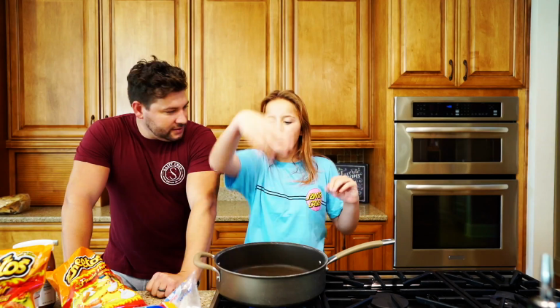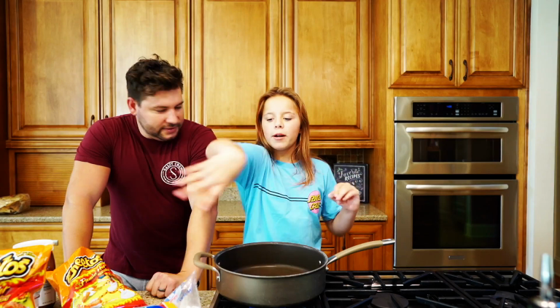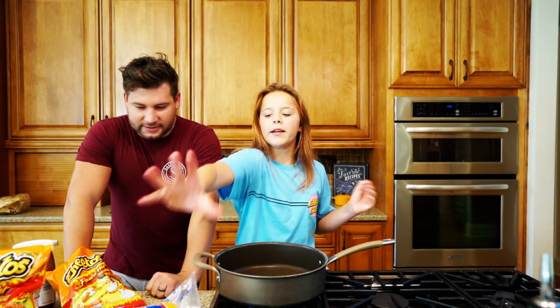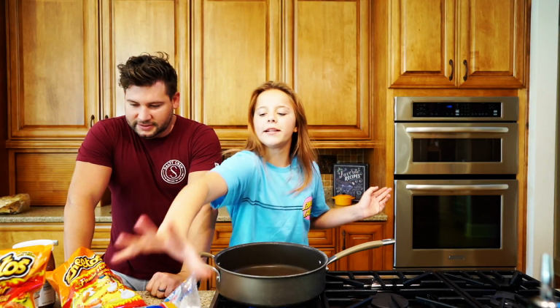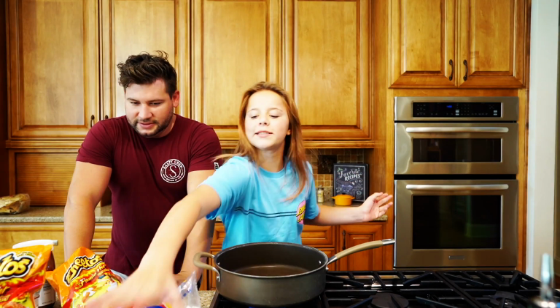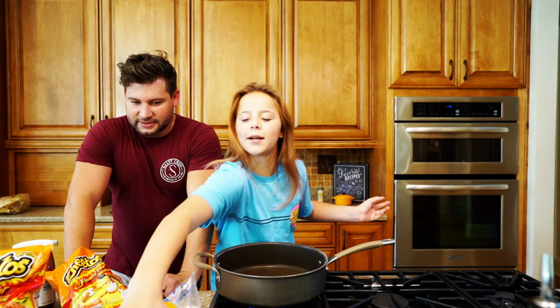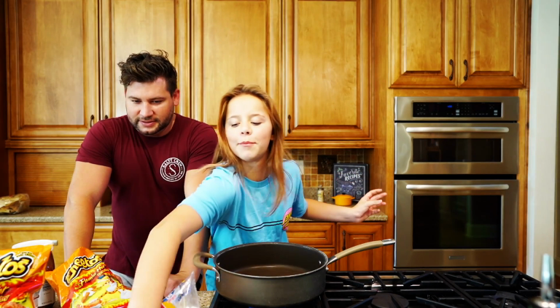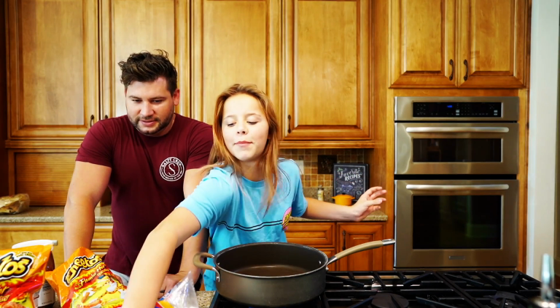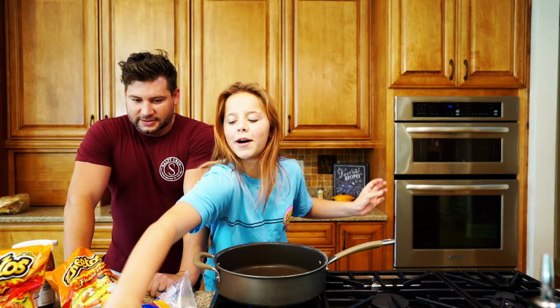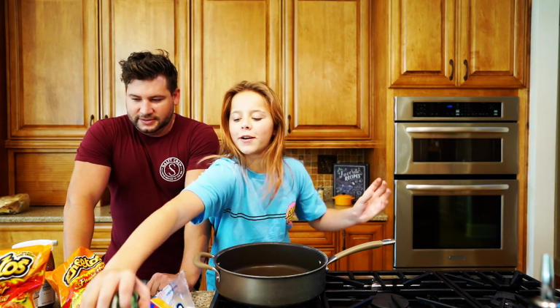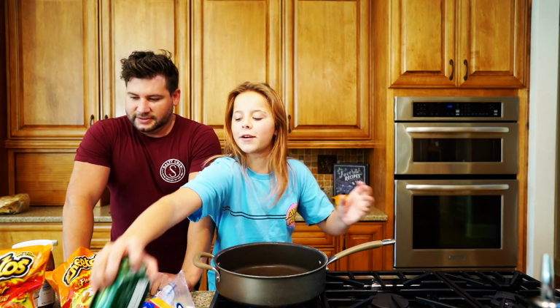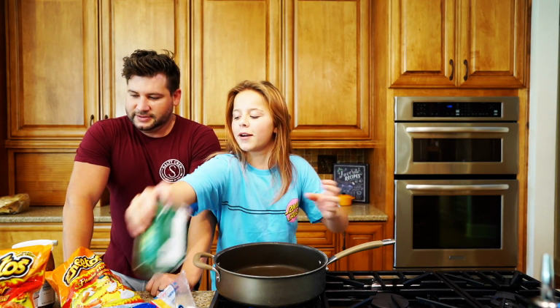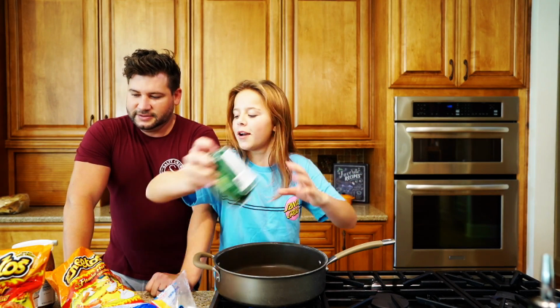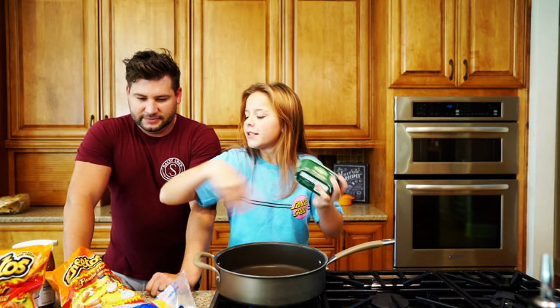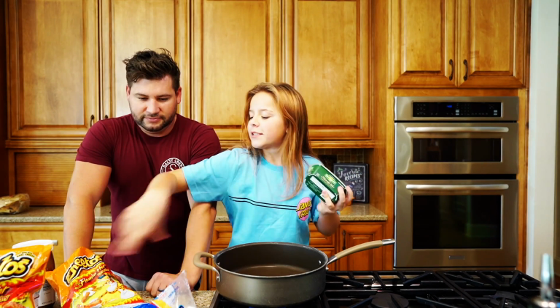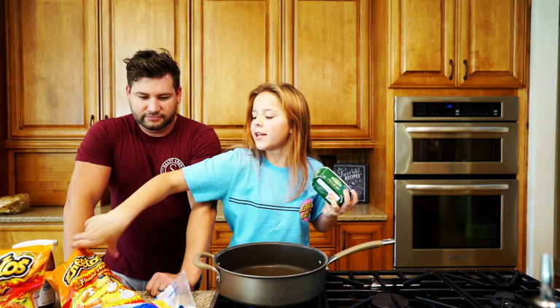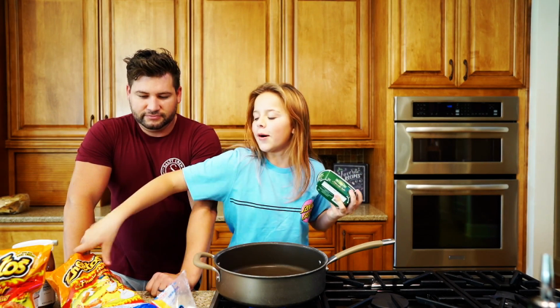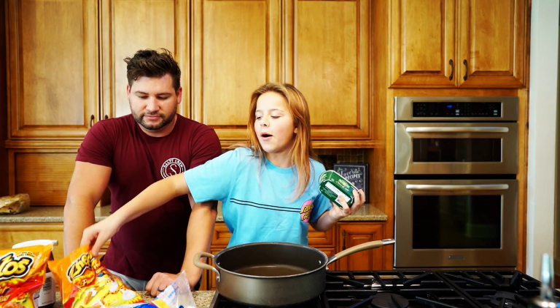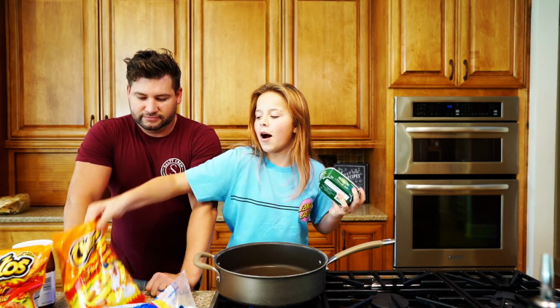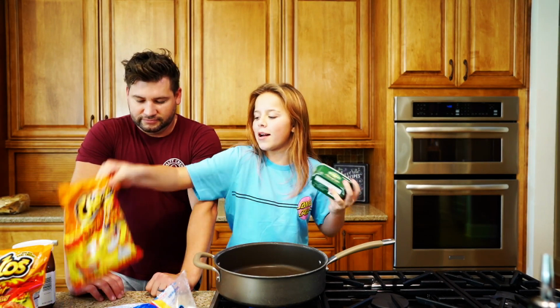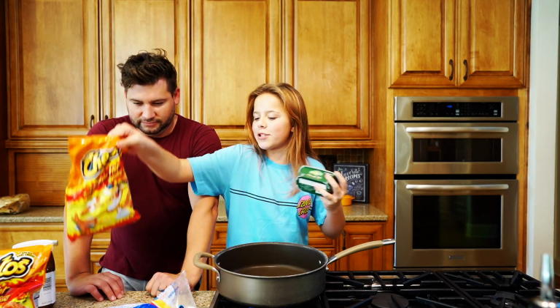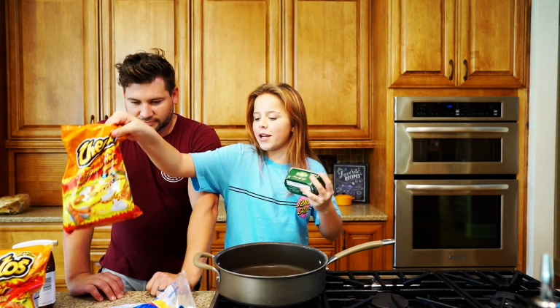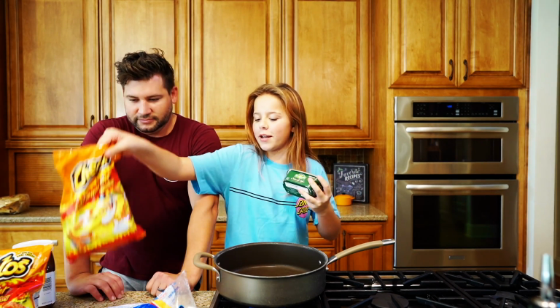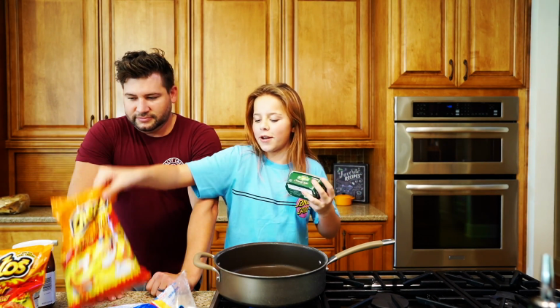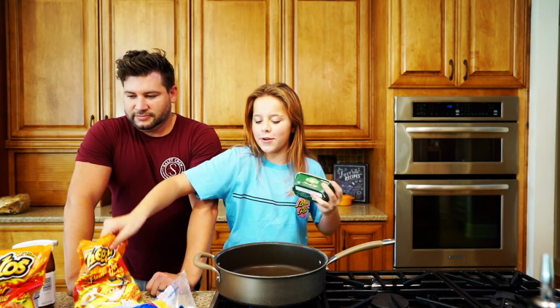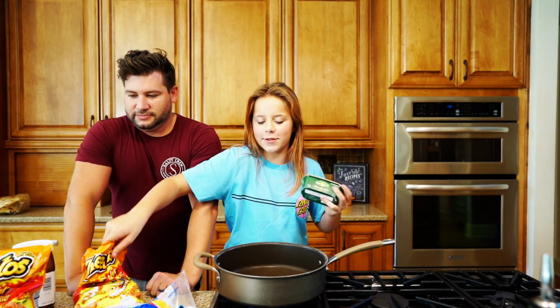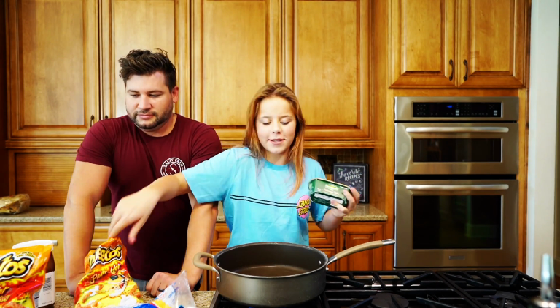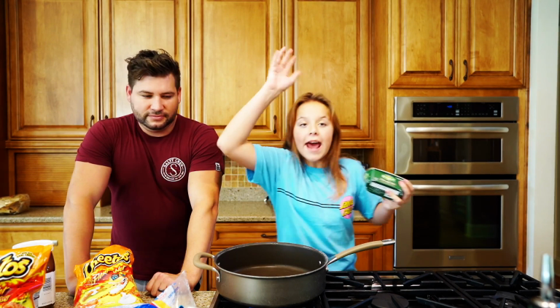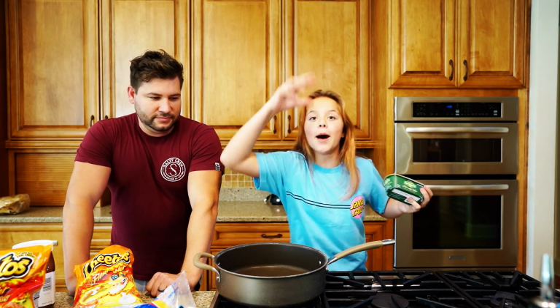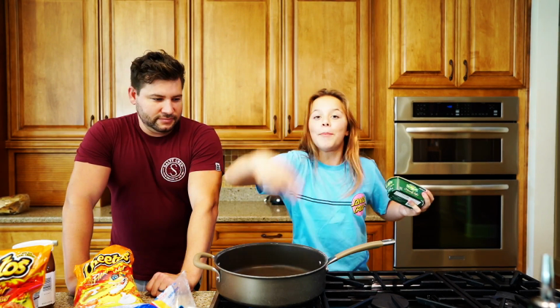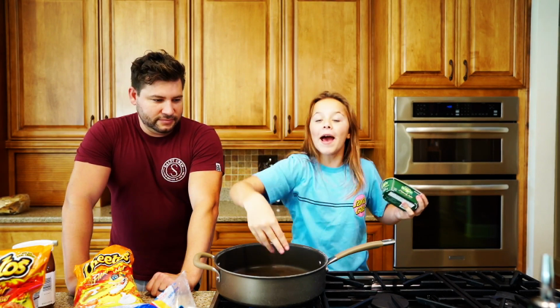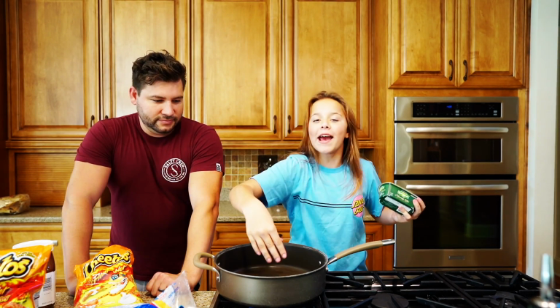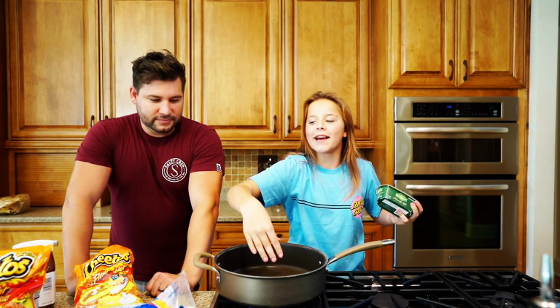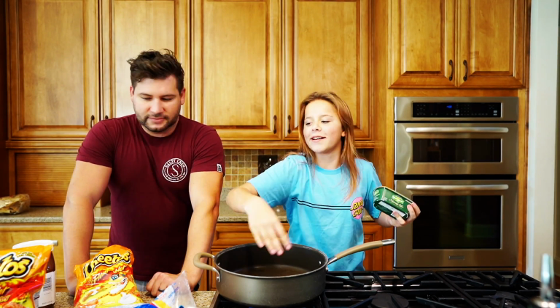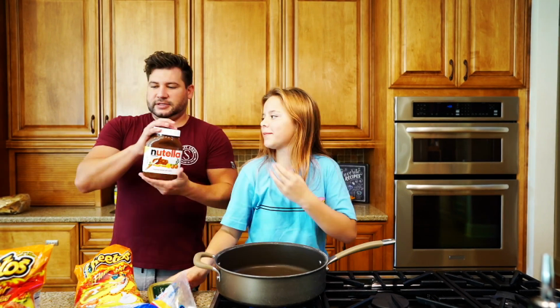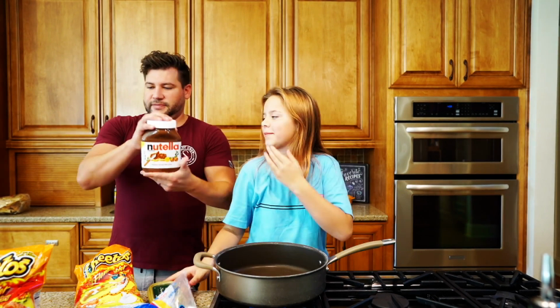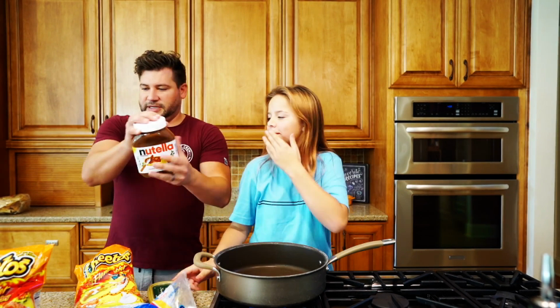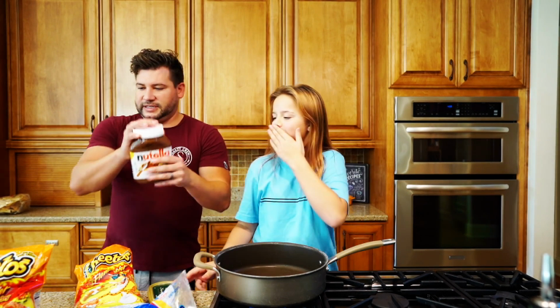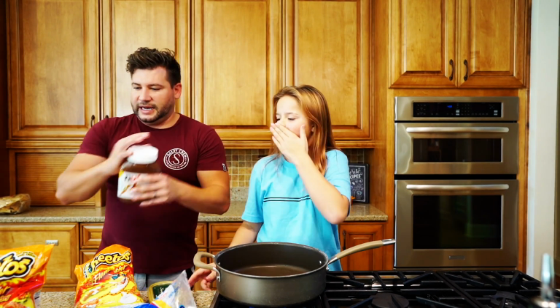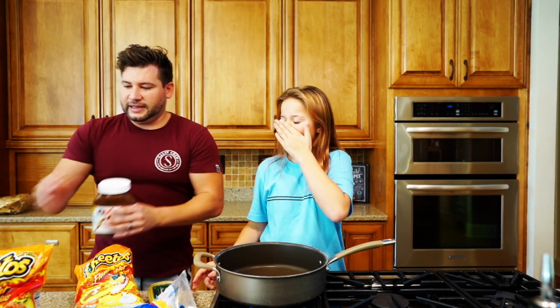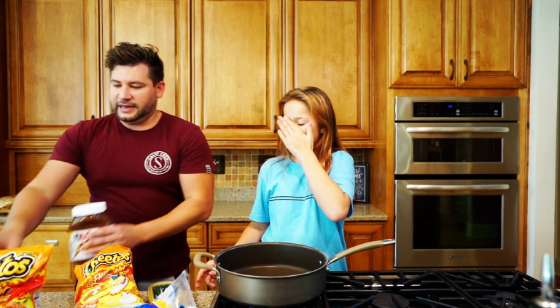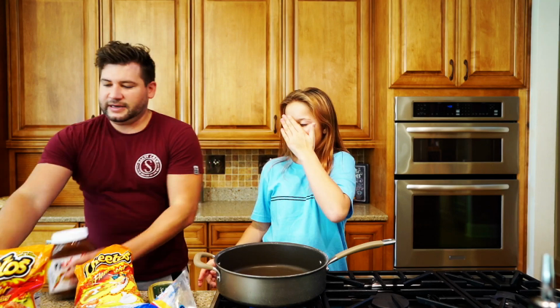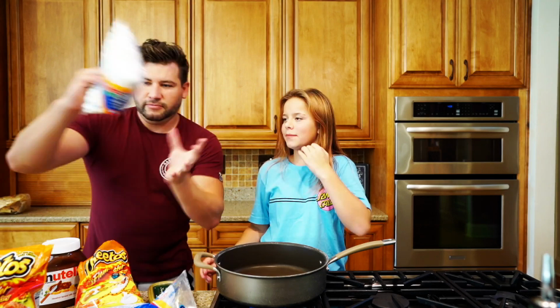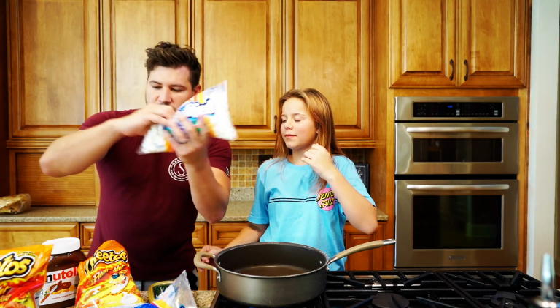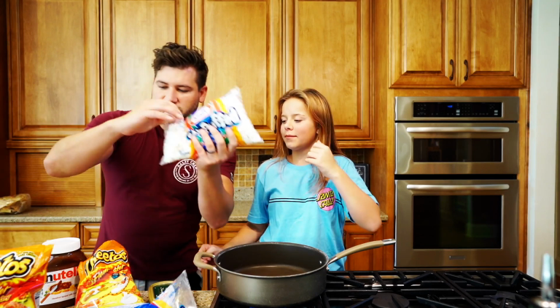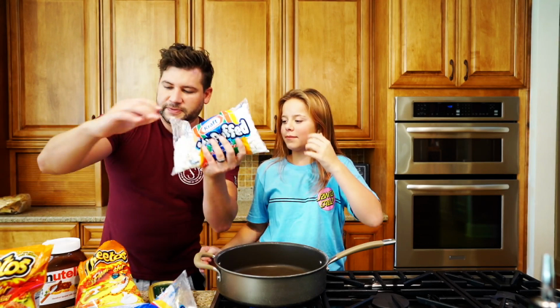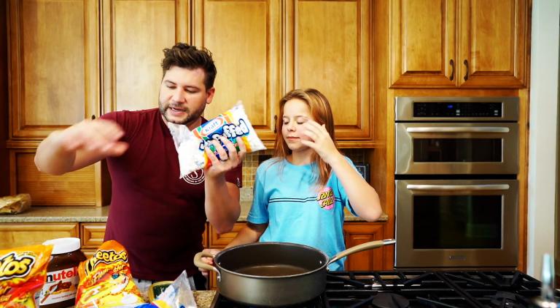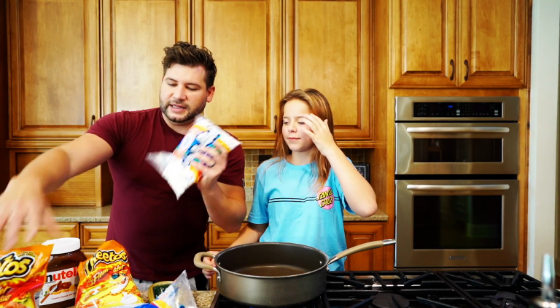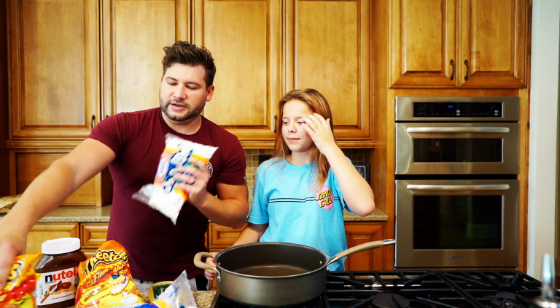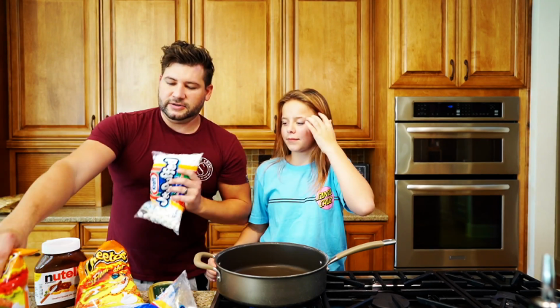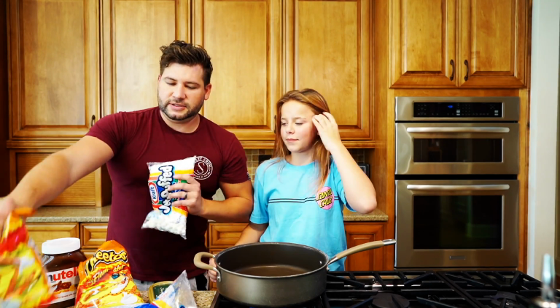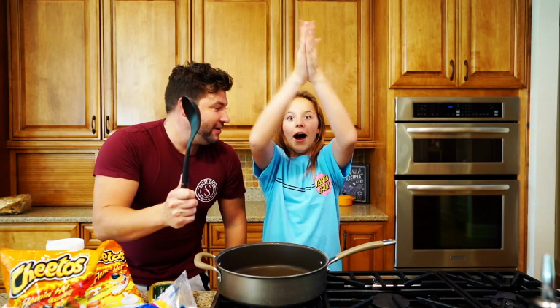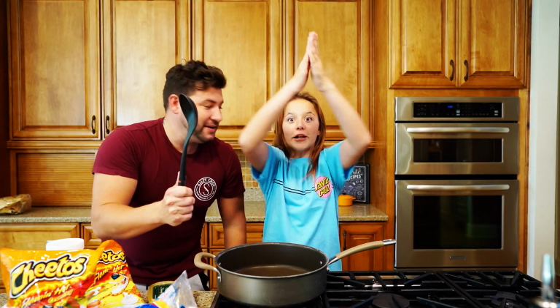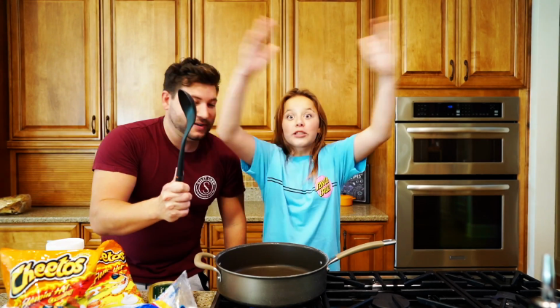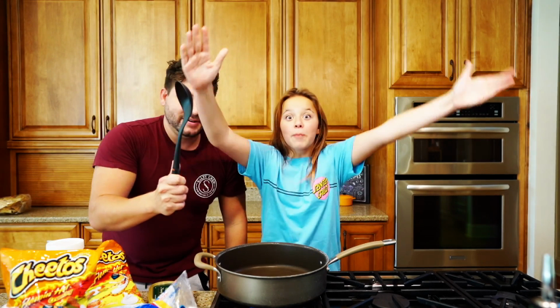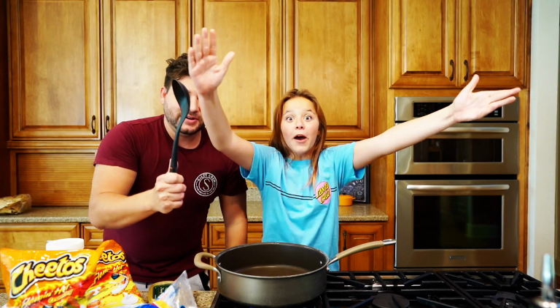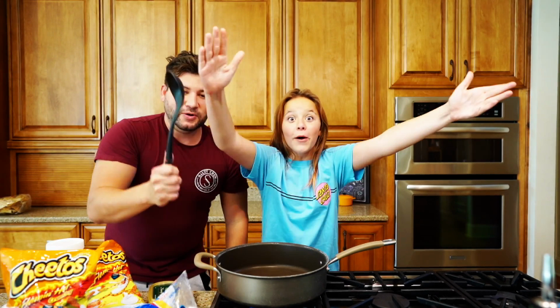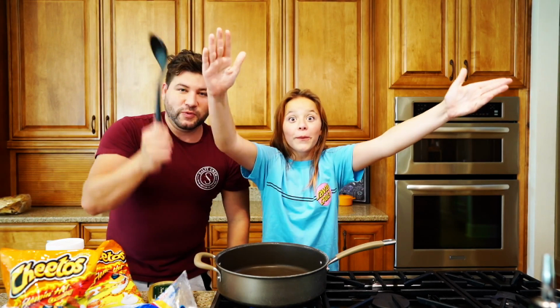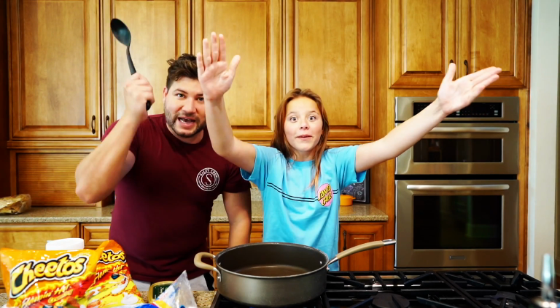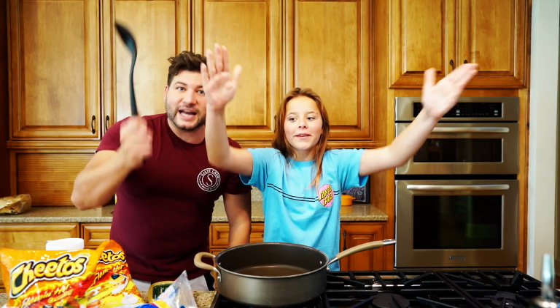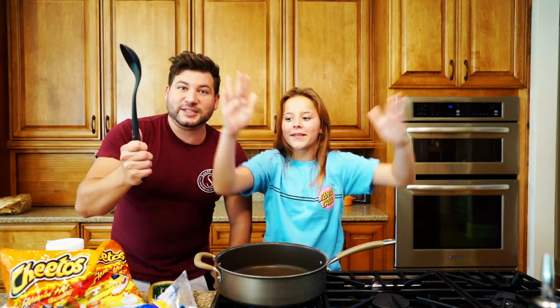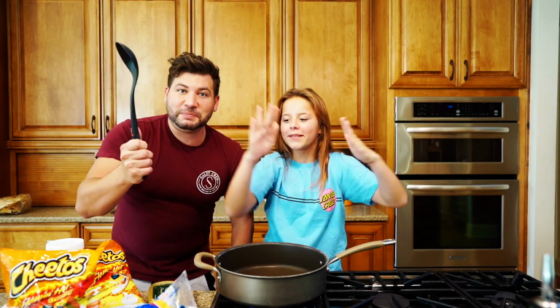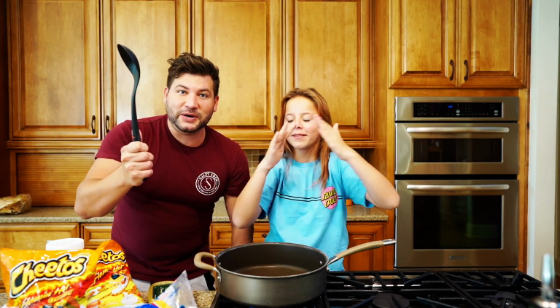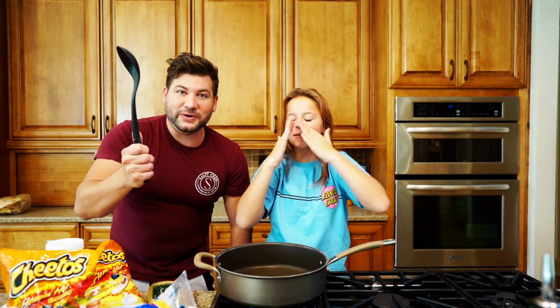We're going to need some butter, some Hot Cheetos, and a pan. Some Nutella, marshmallows, and a spoon.